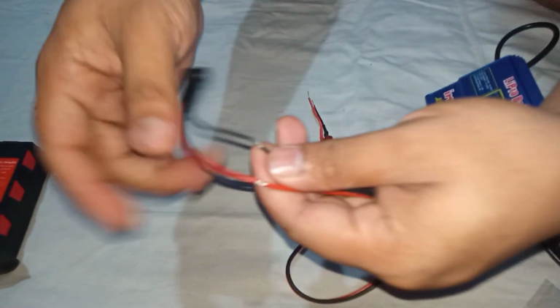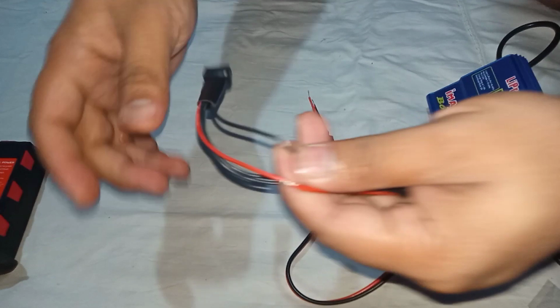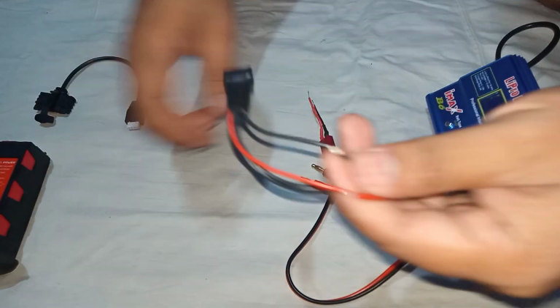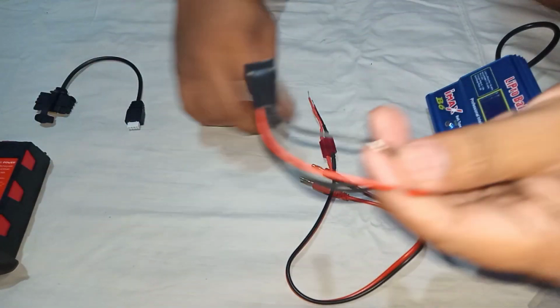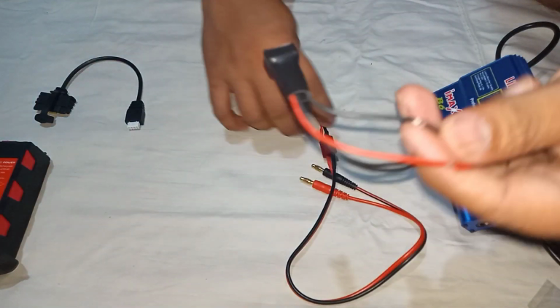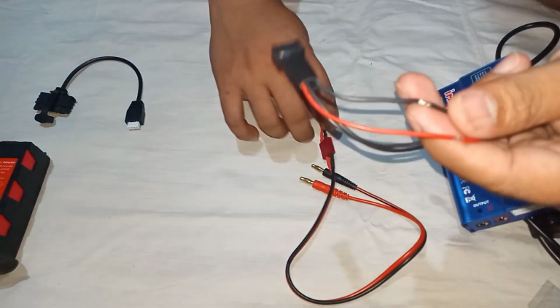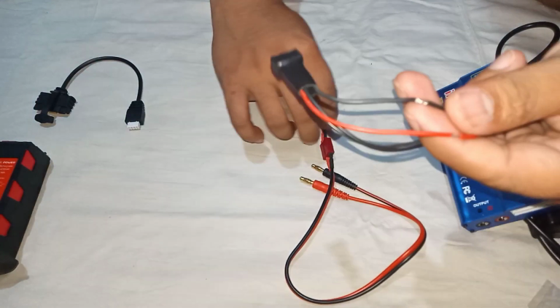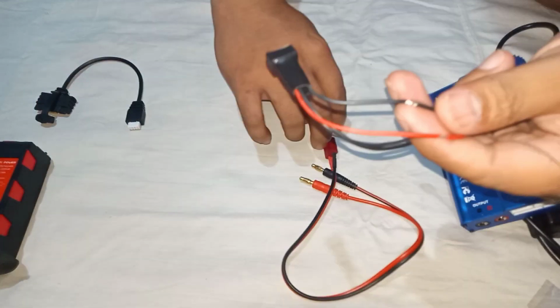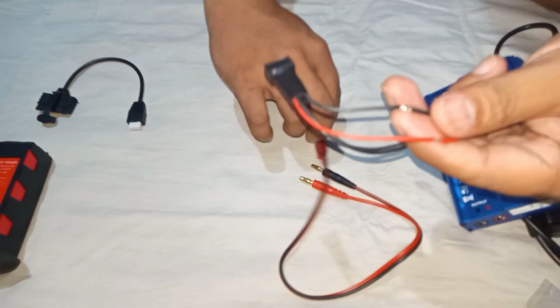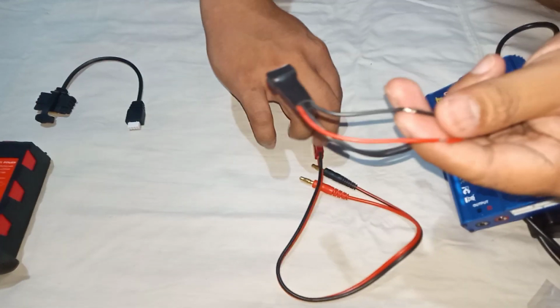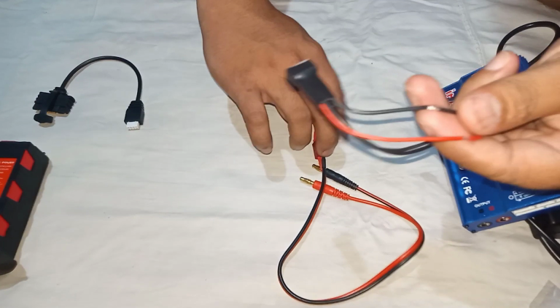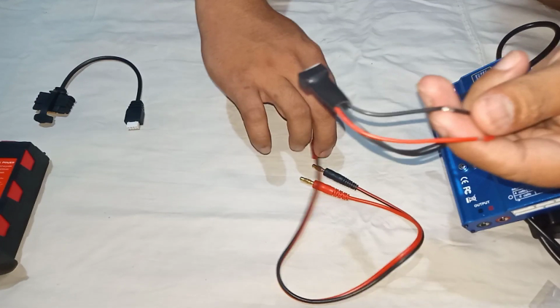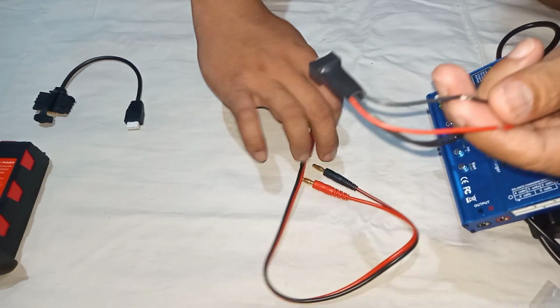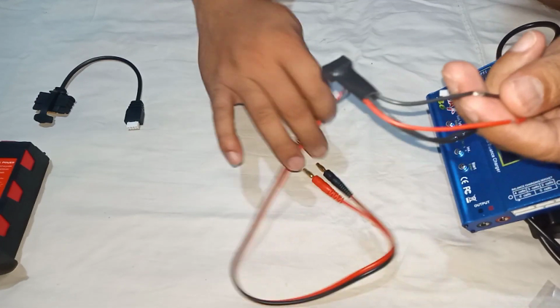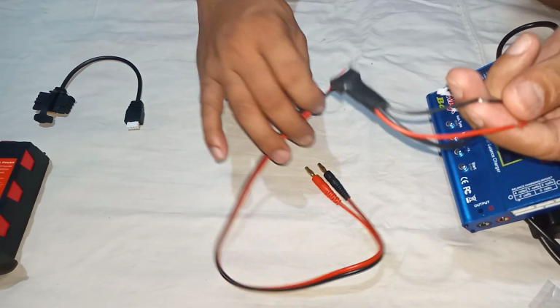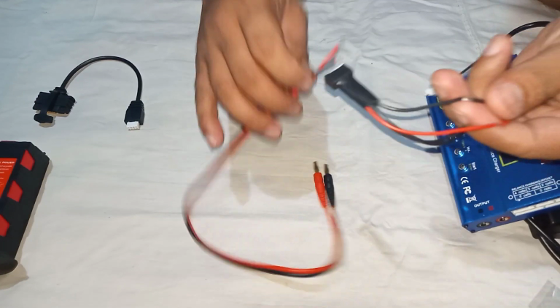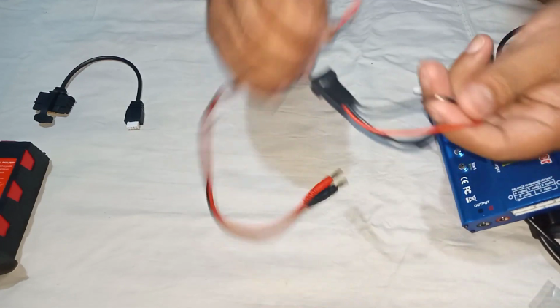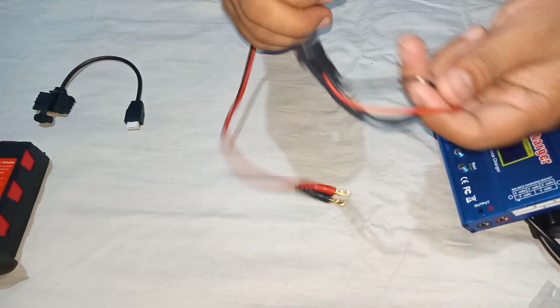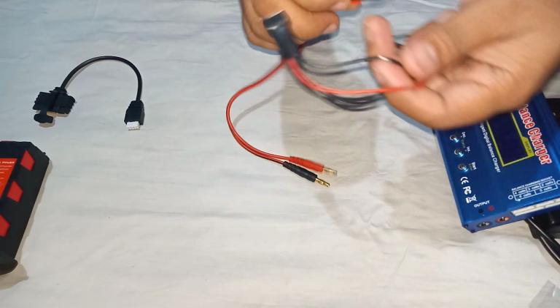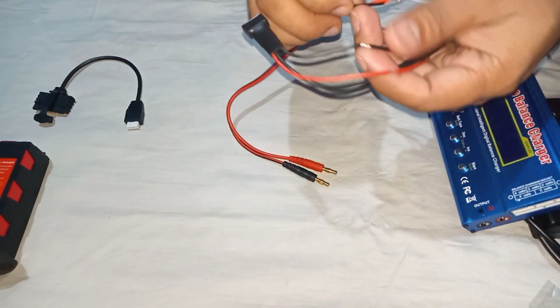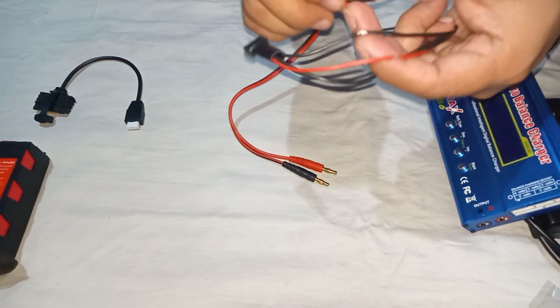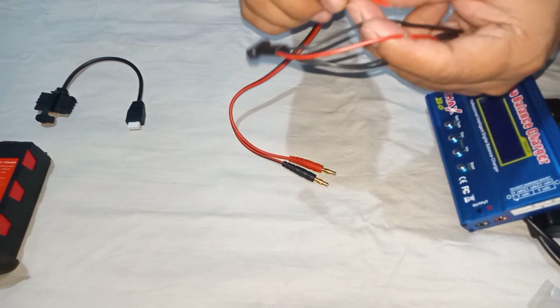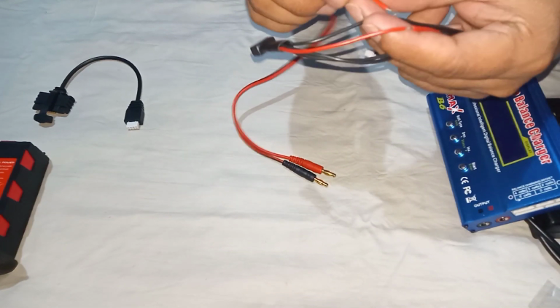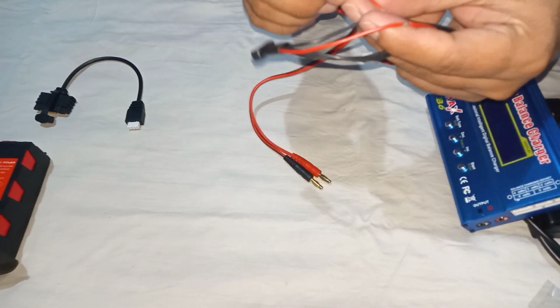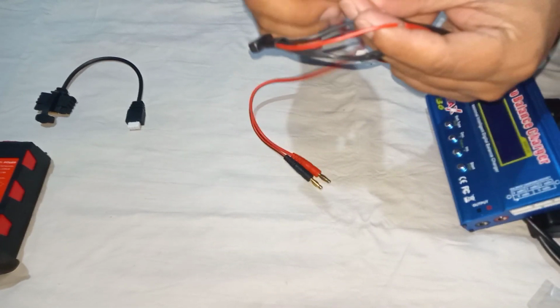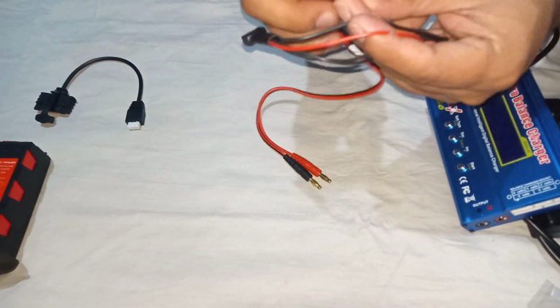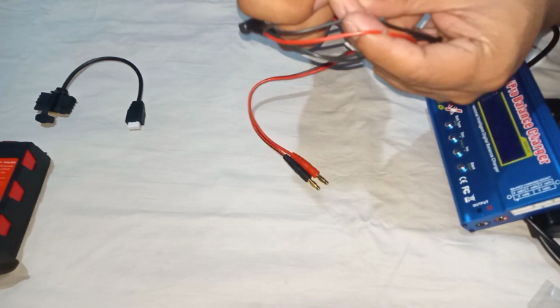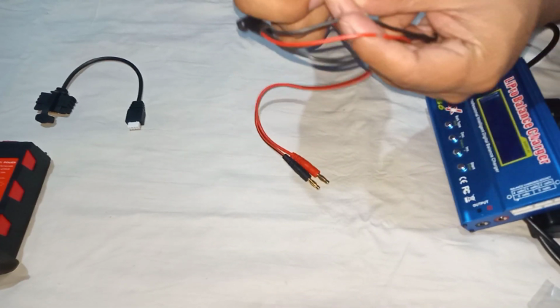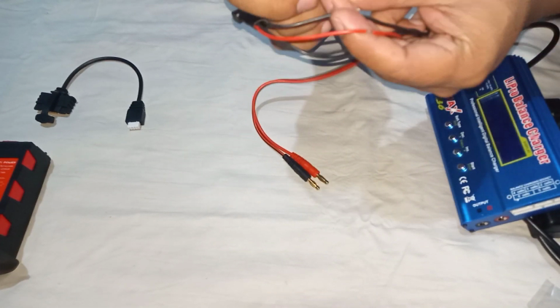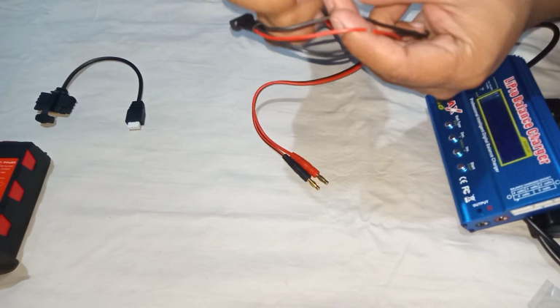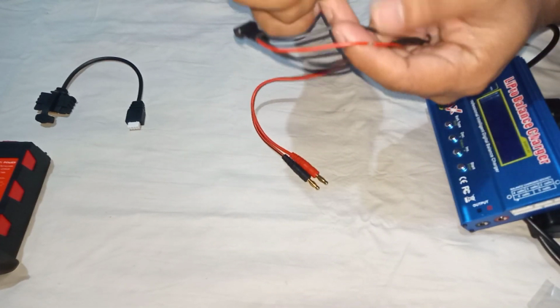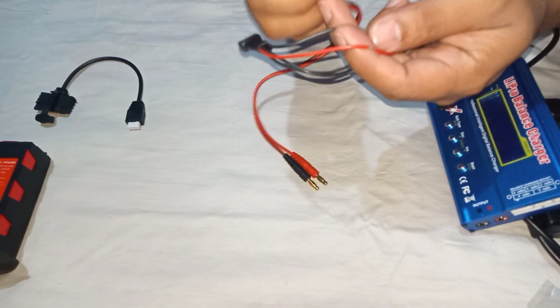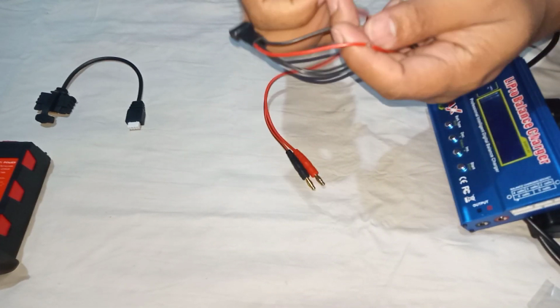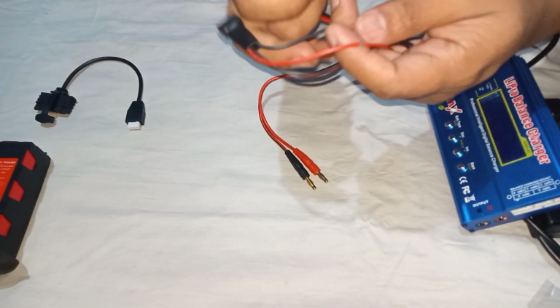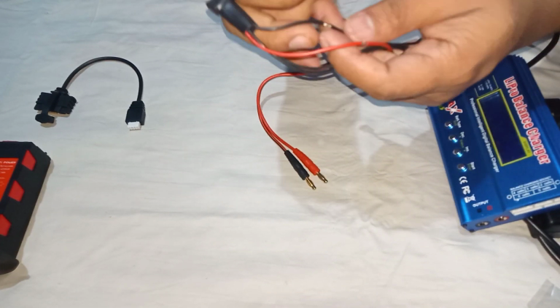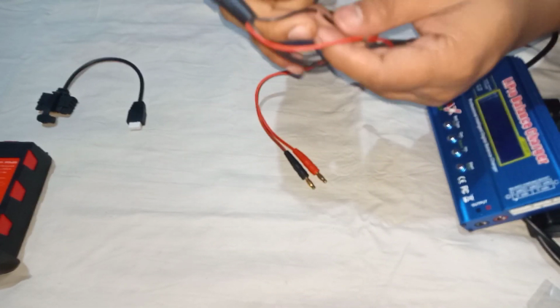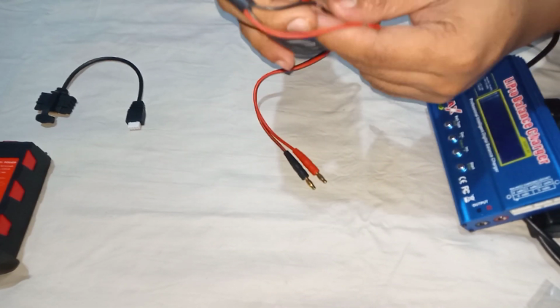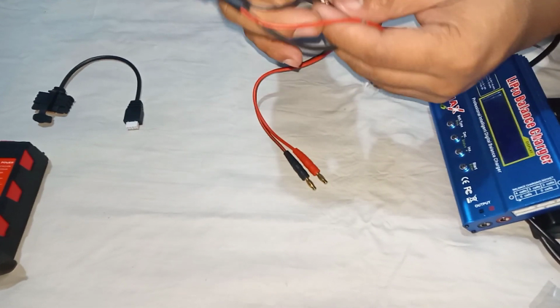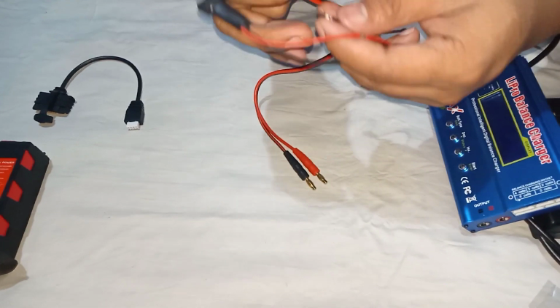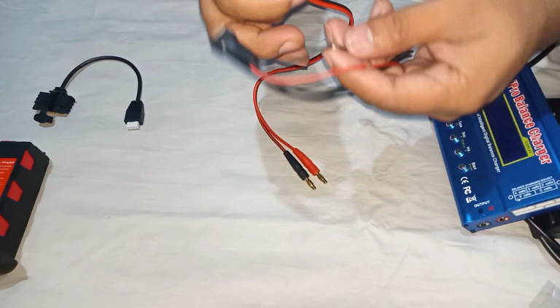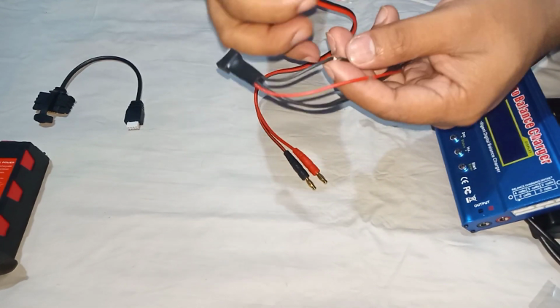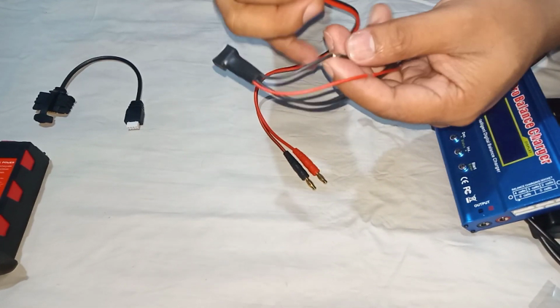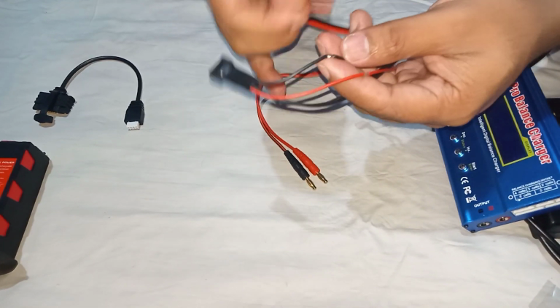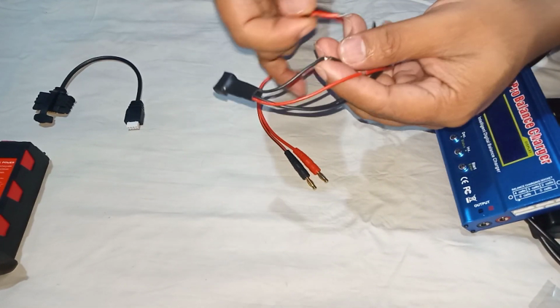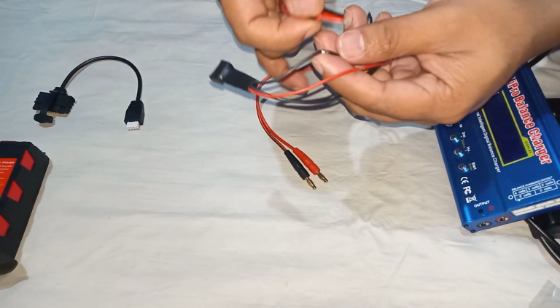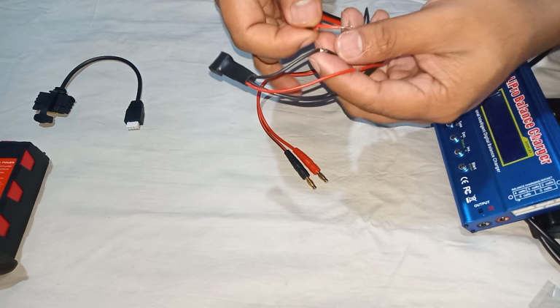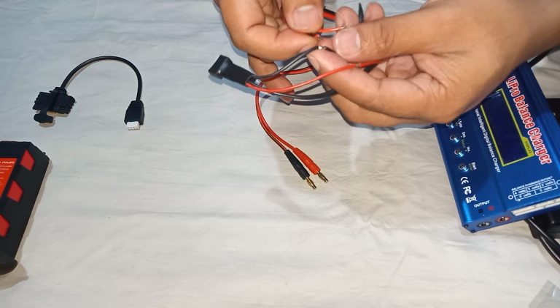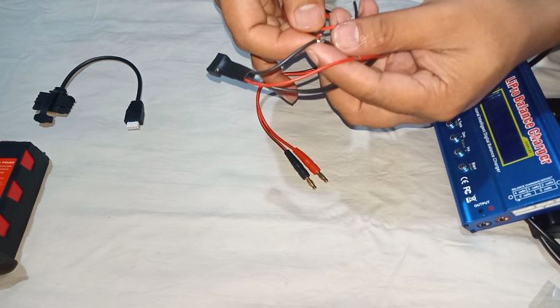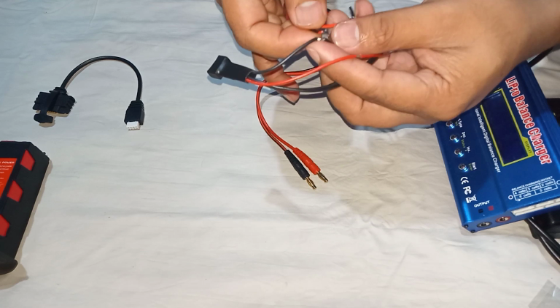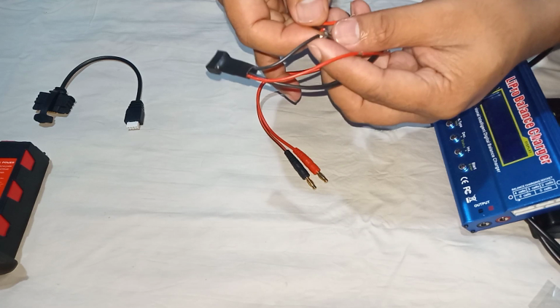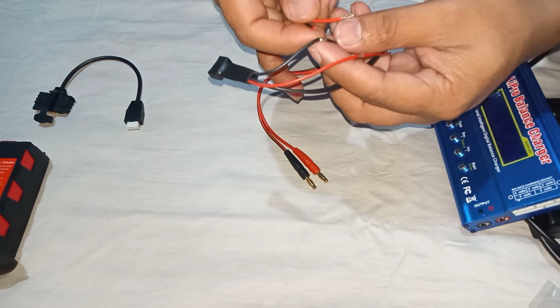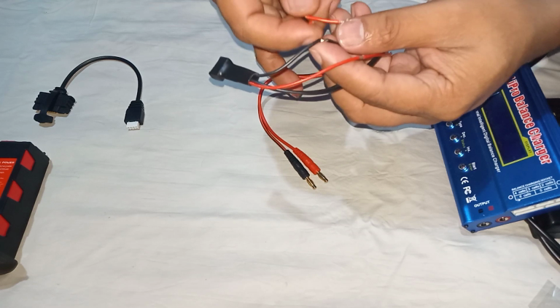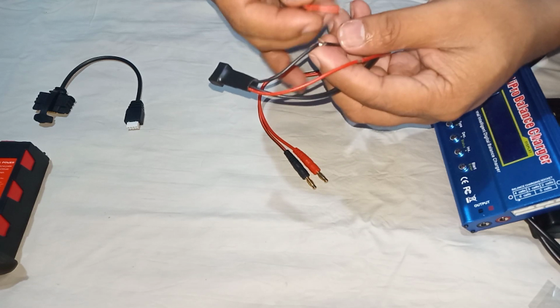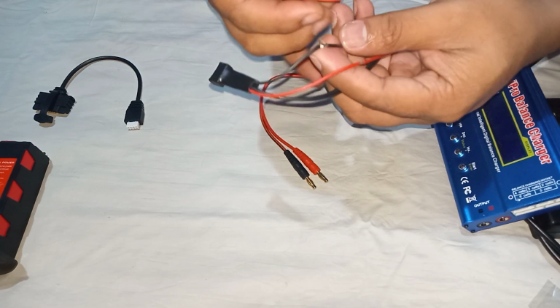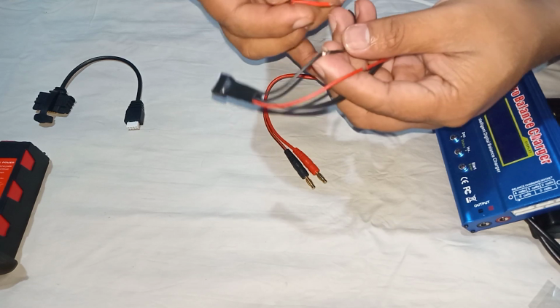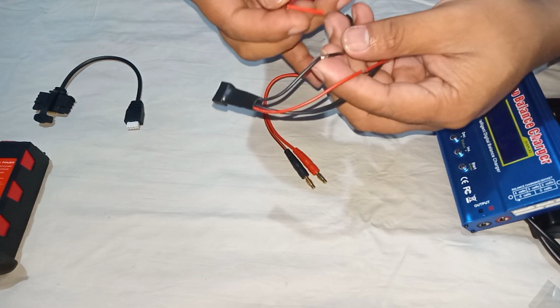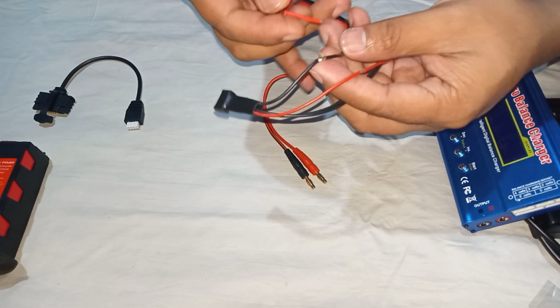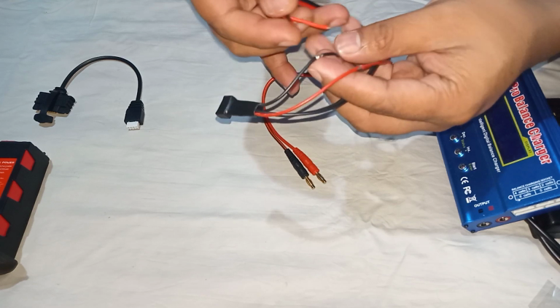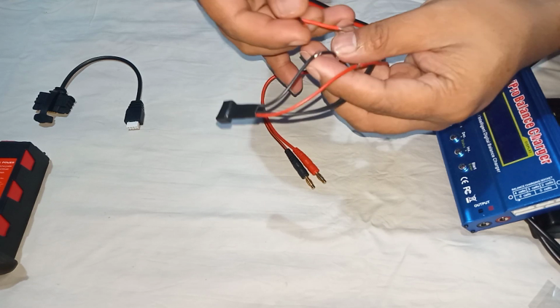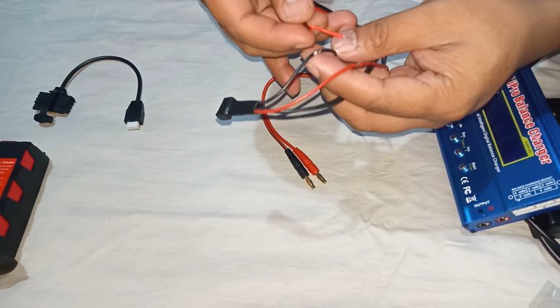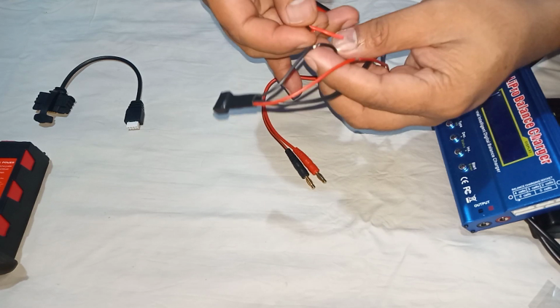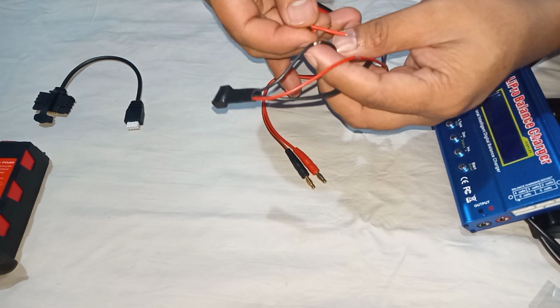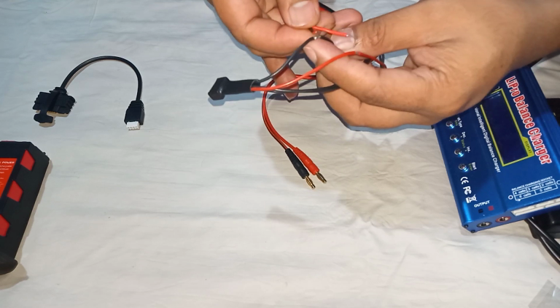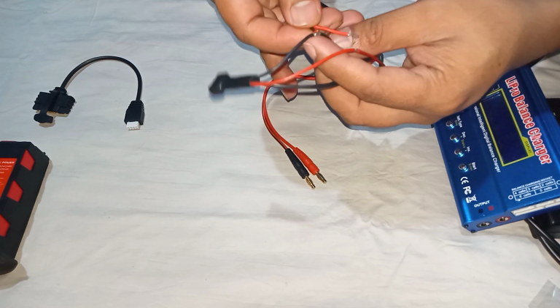Second, we need to attach the positive and negative wire.